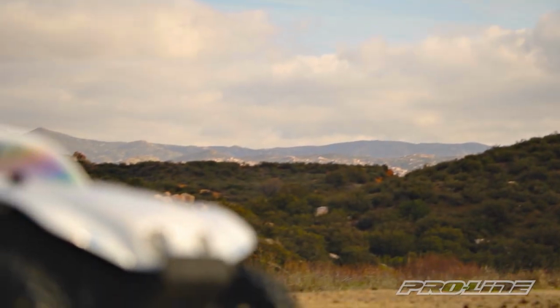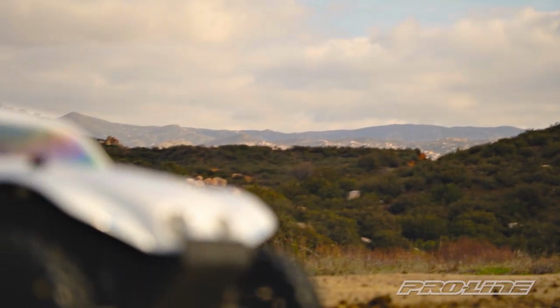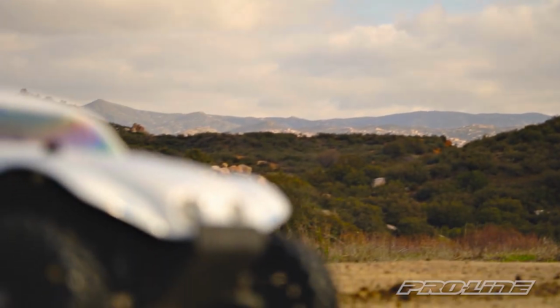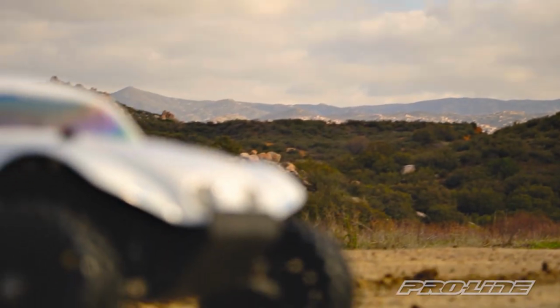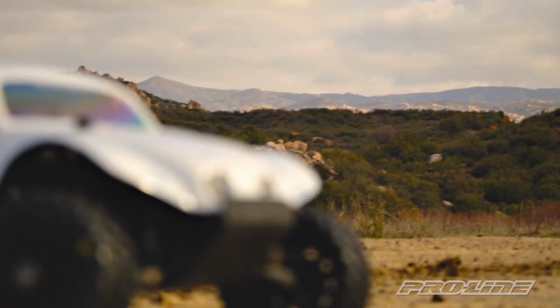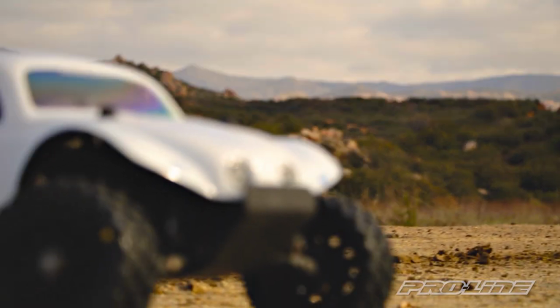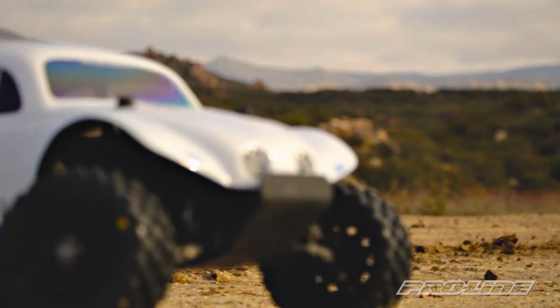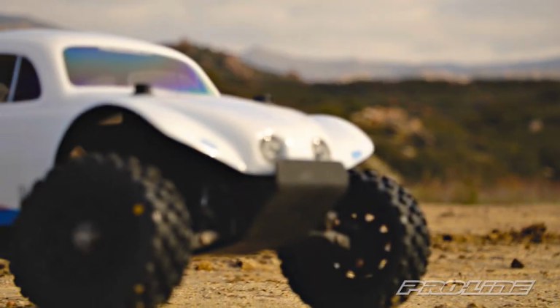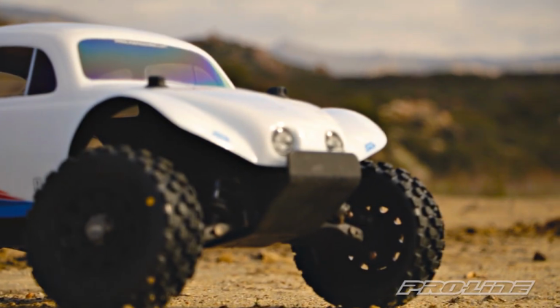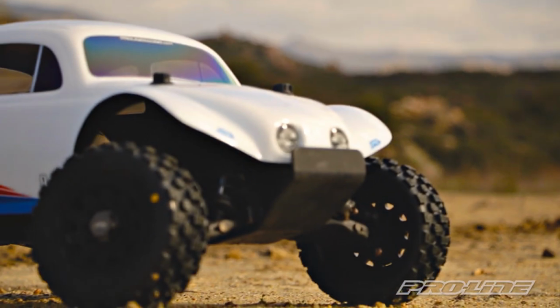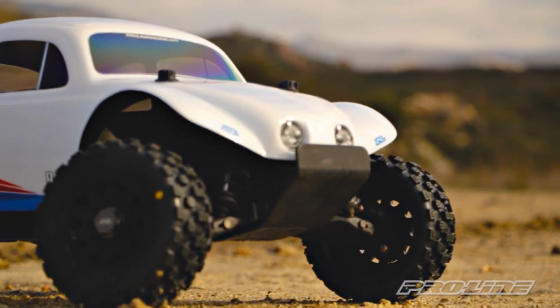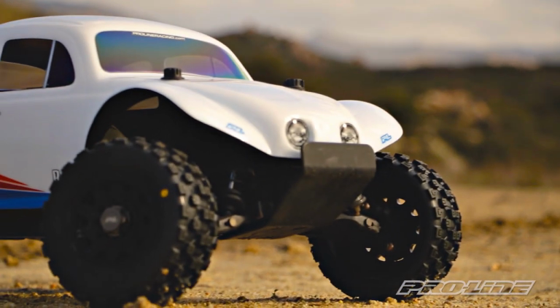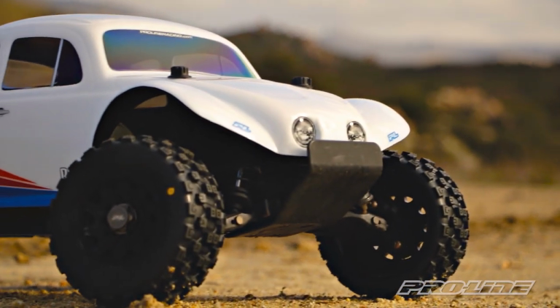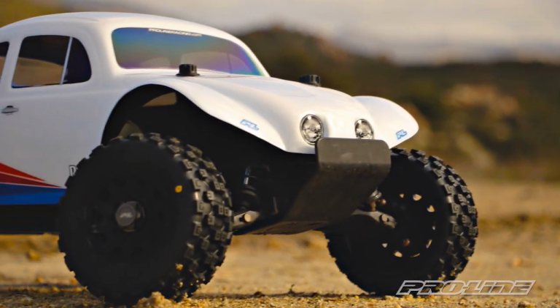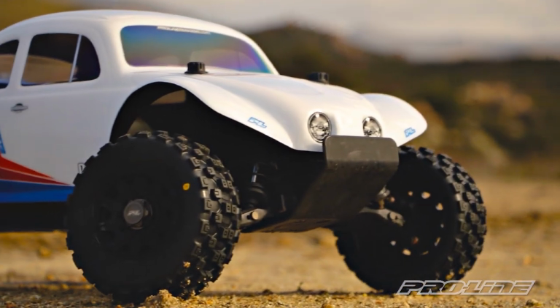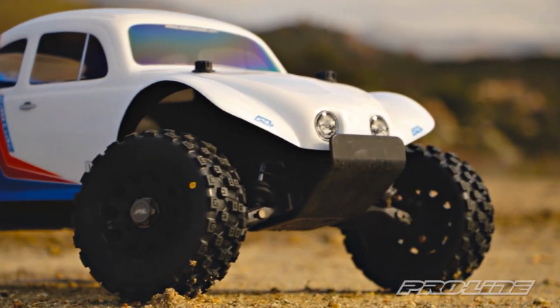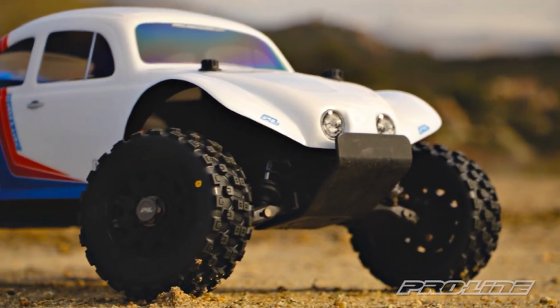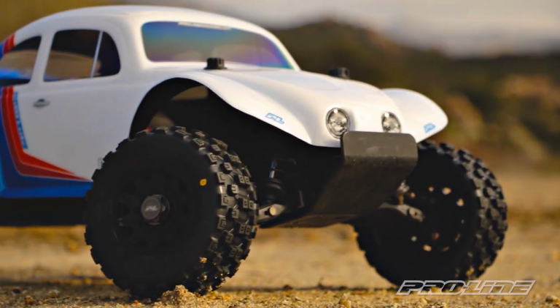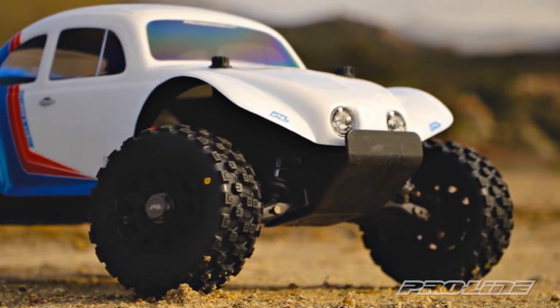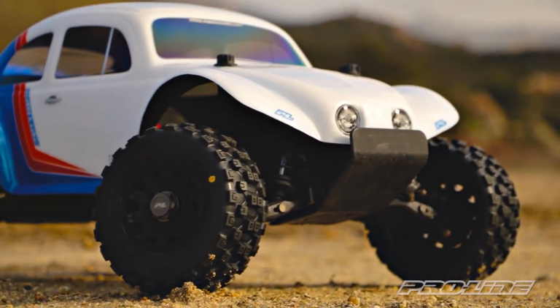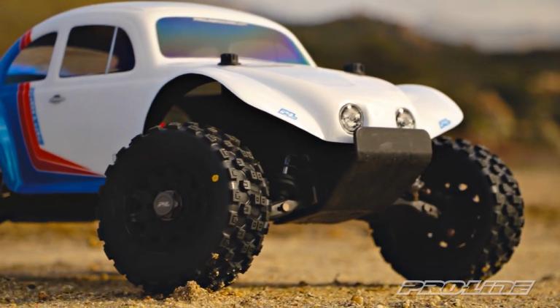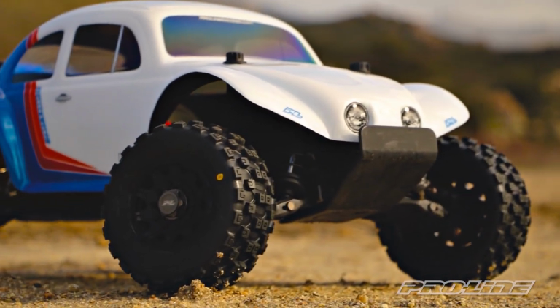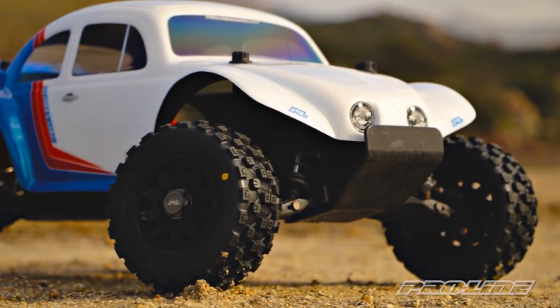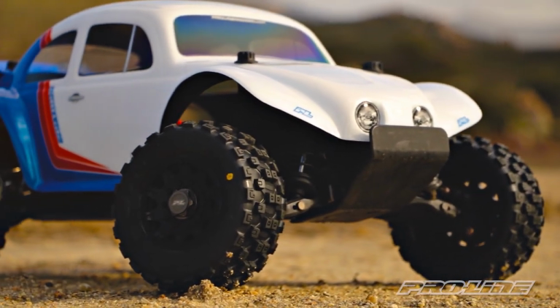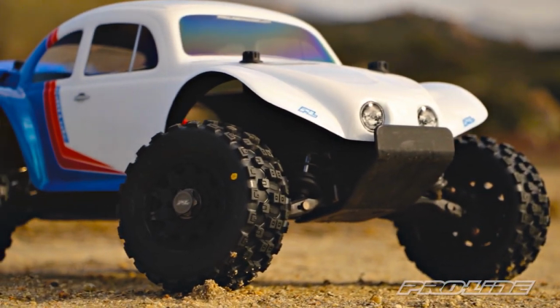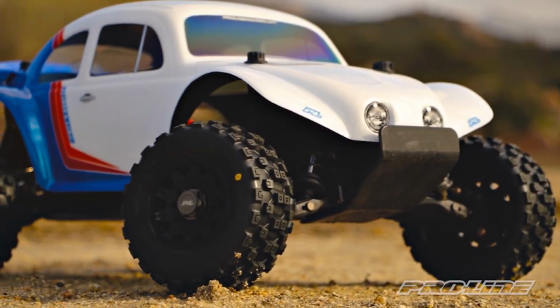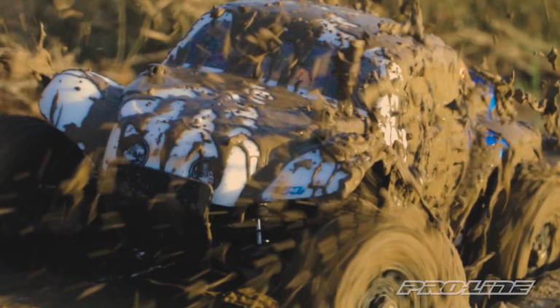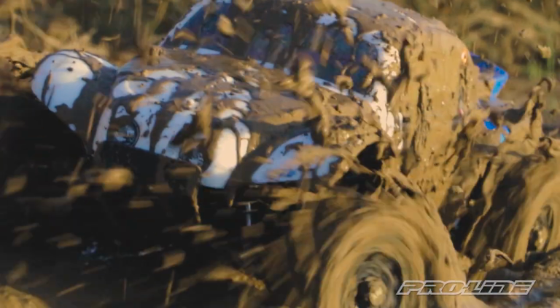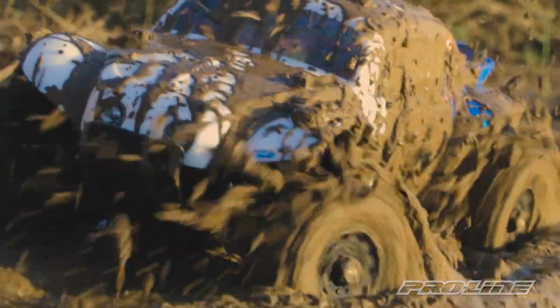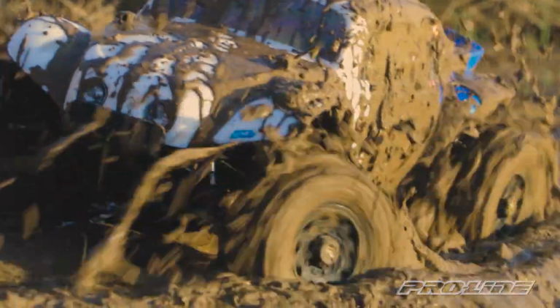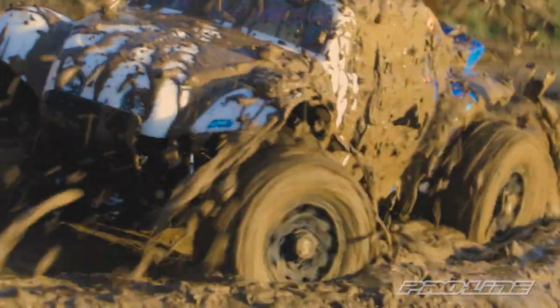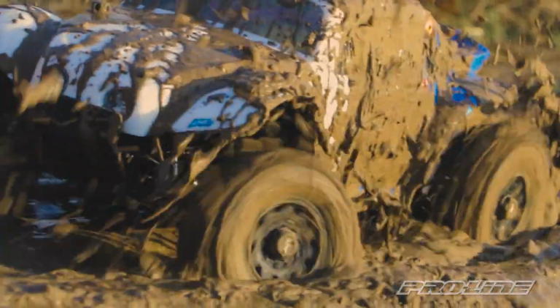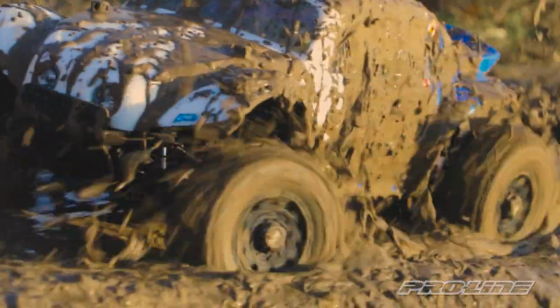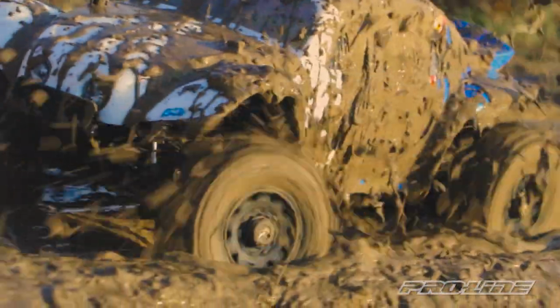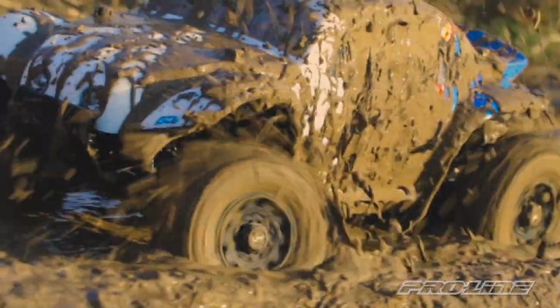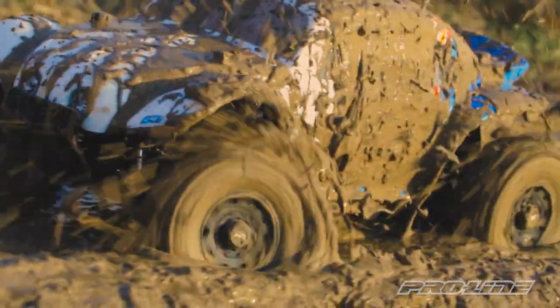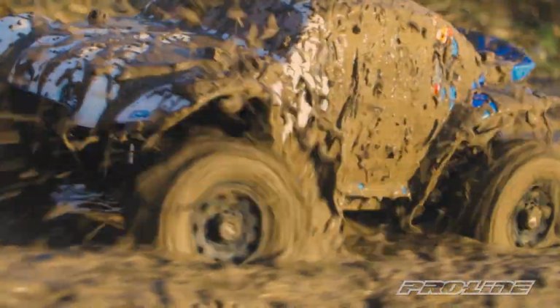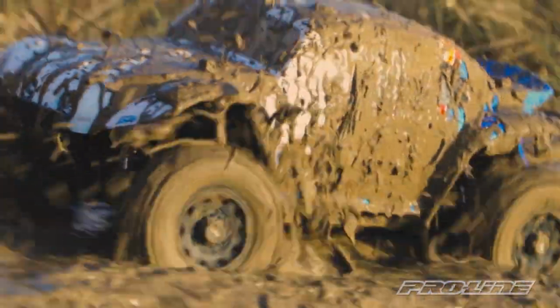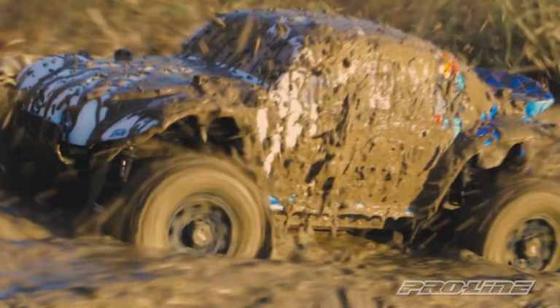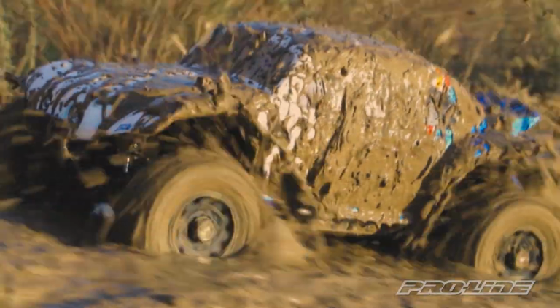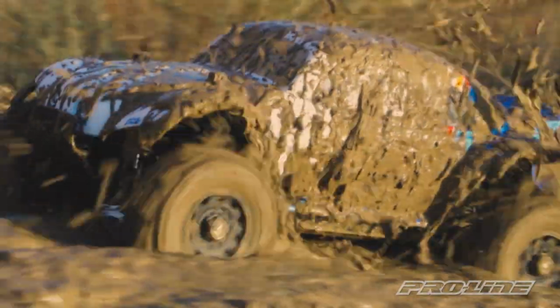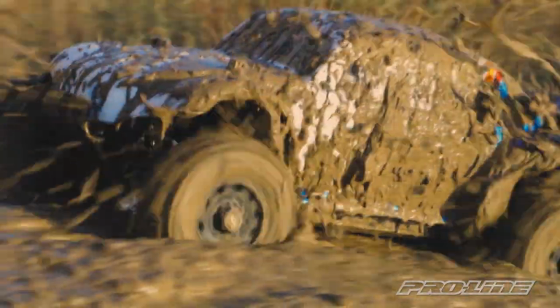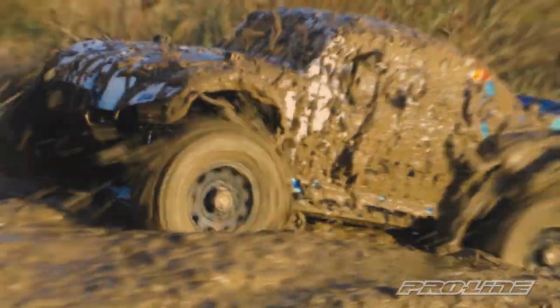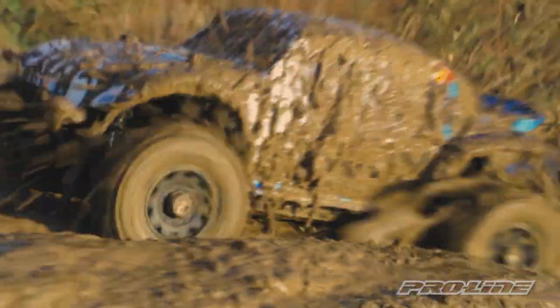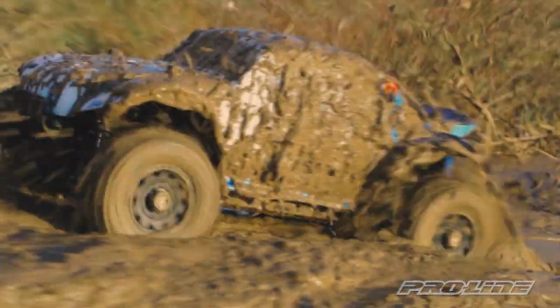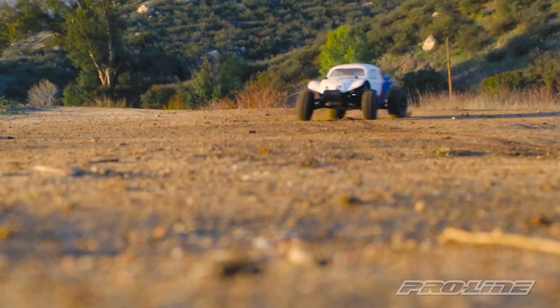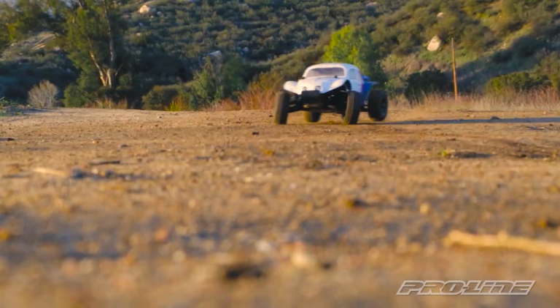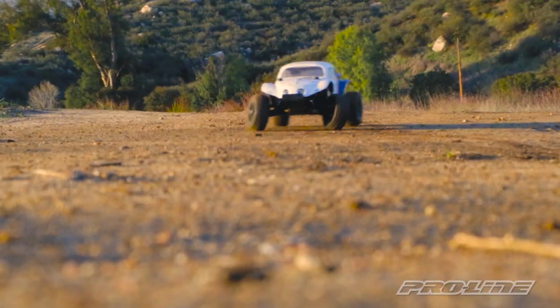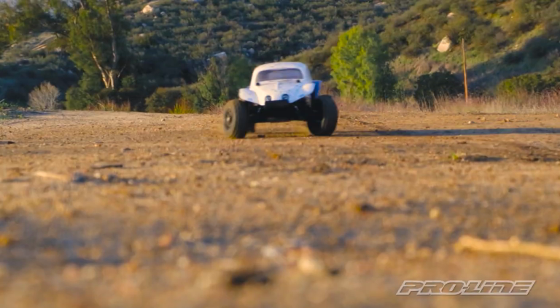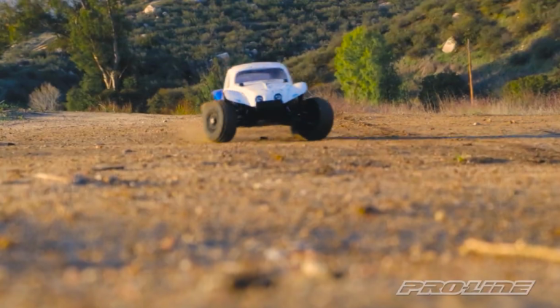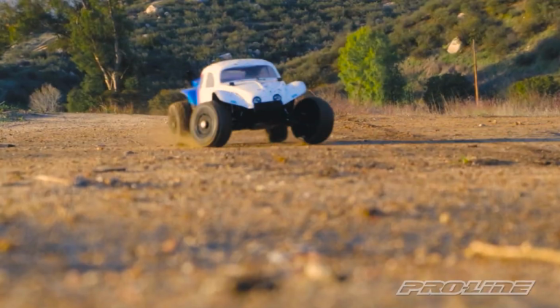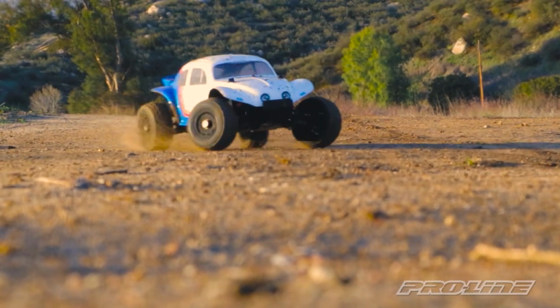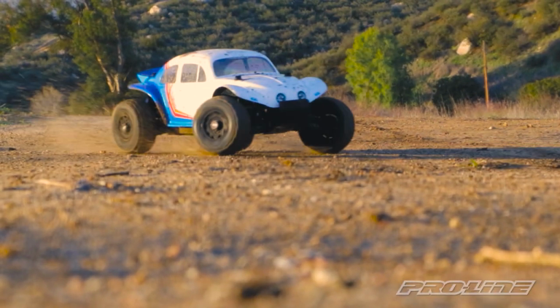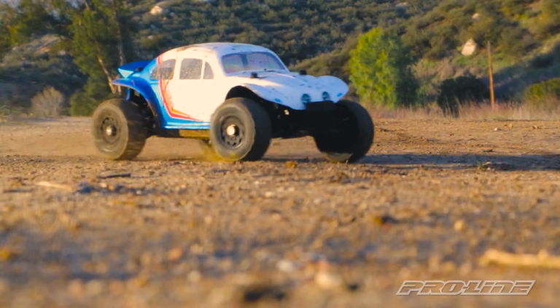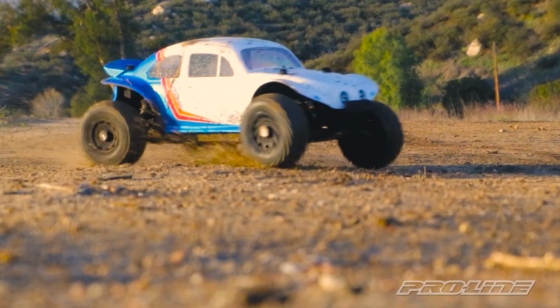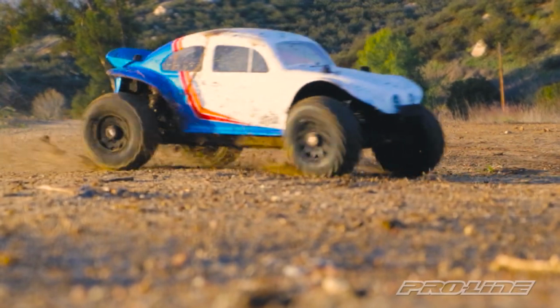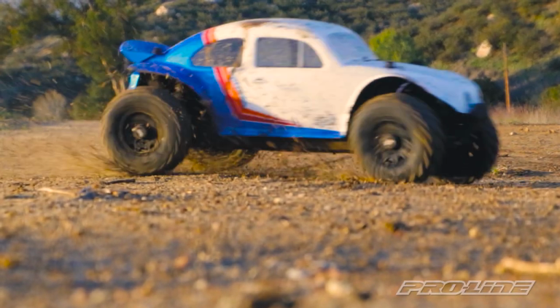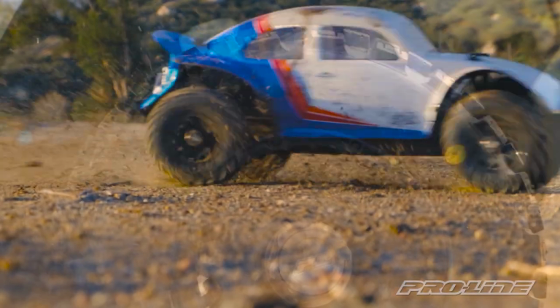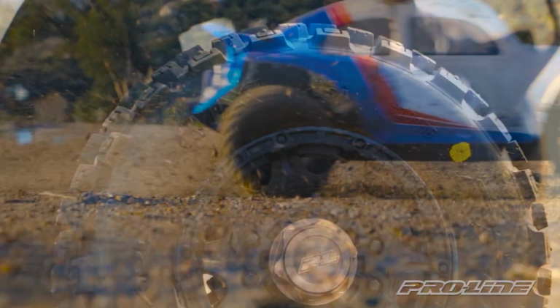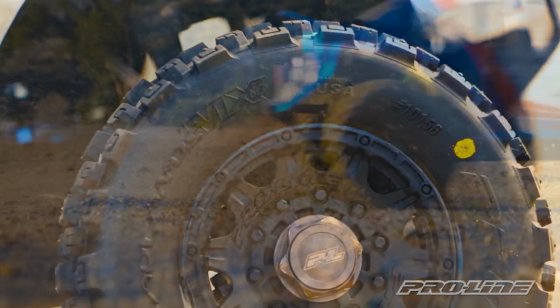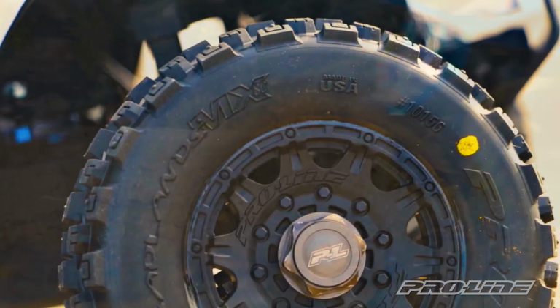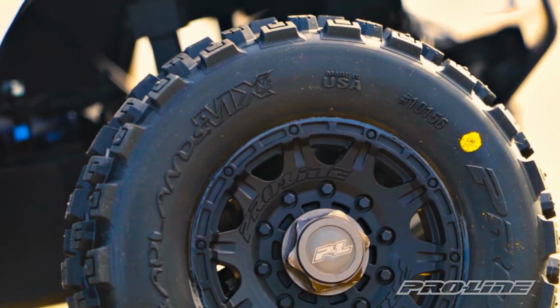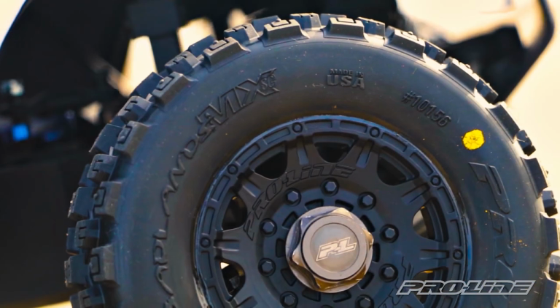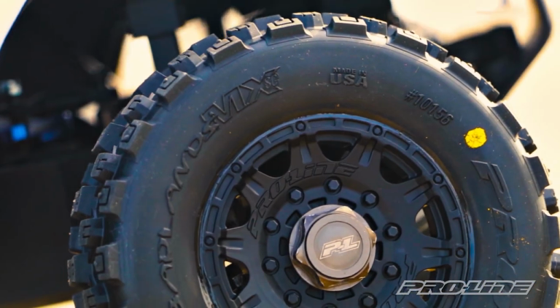So if you short course guys have been waiting for a tire that works great in an extreme mix of terrain, check out the Badlands MX-SC from ProLine.